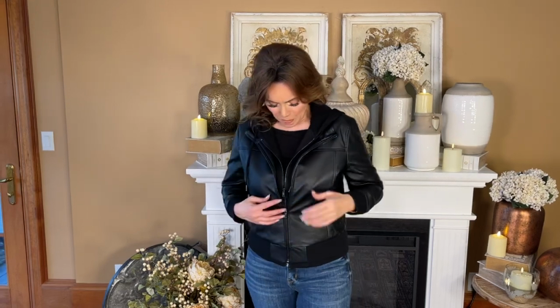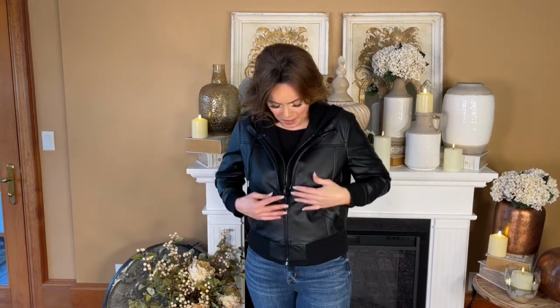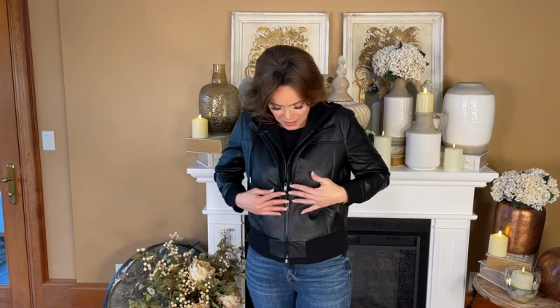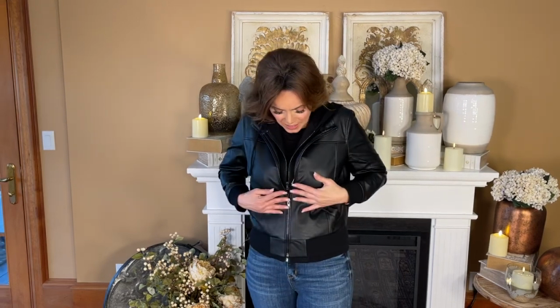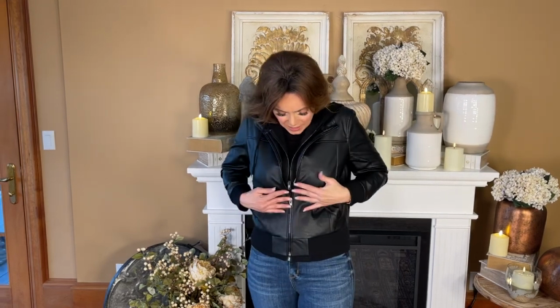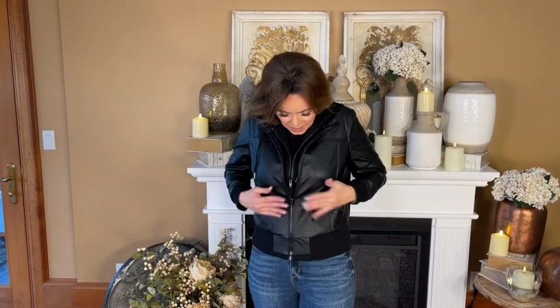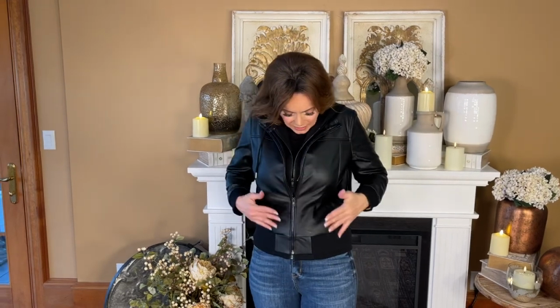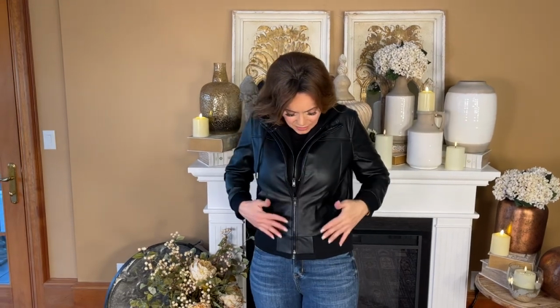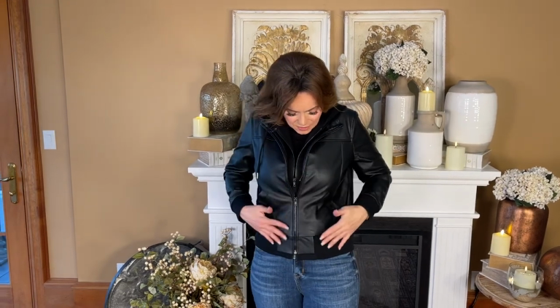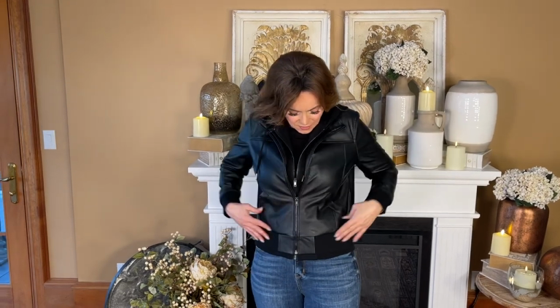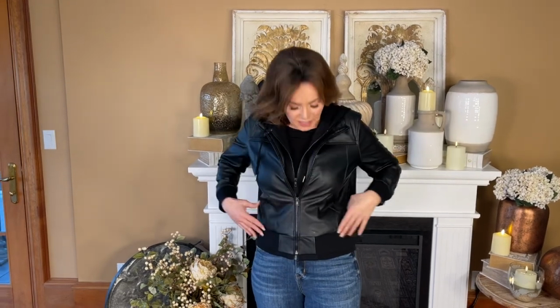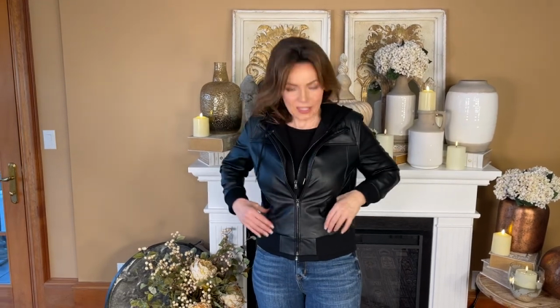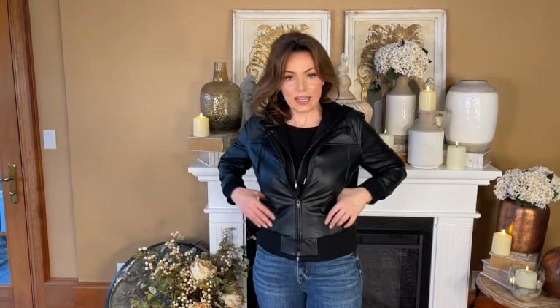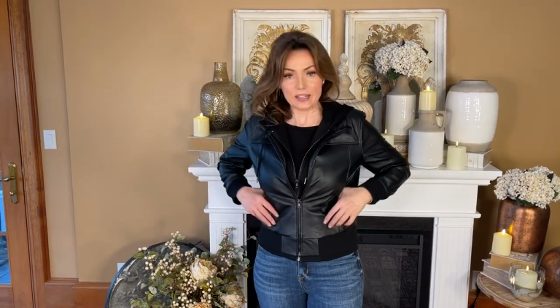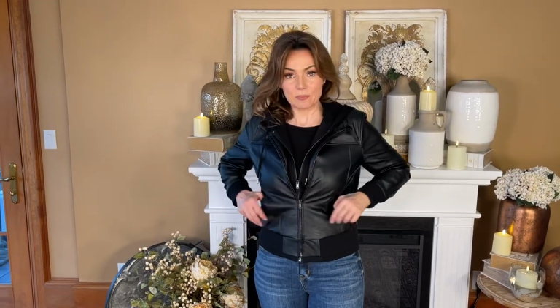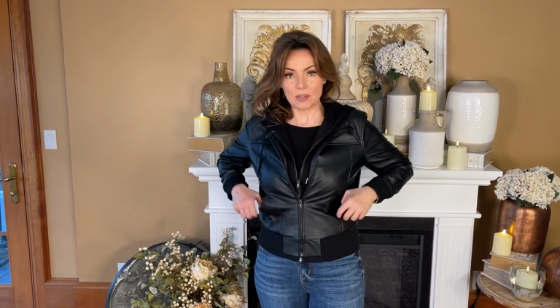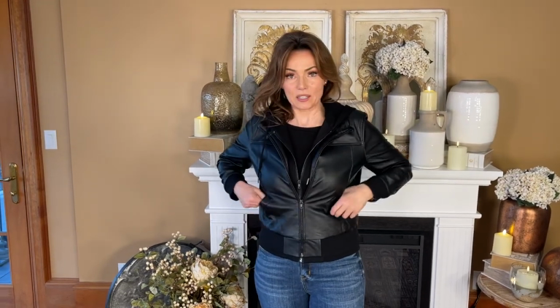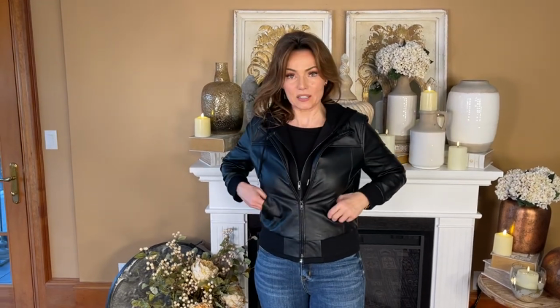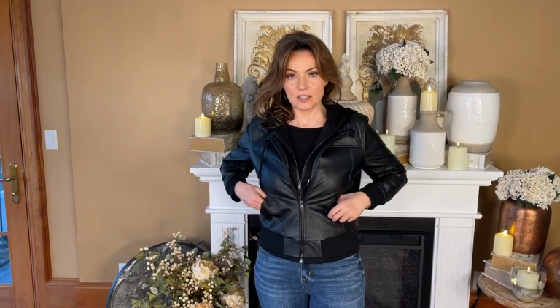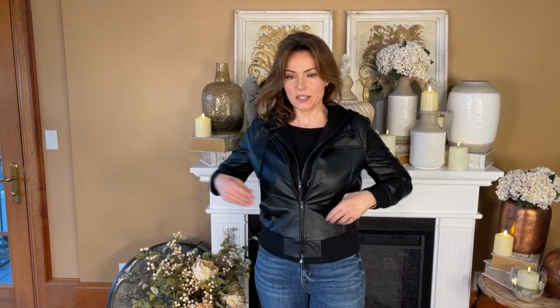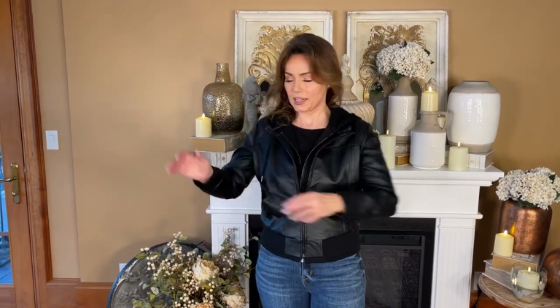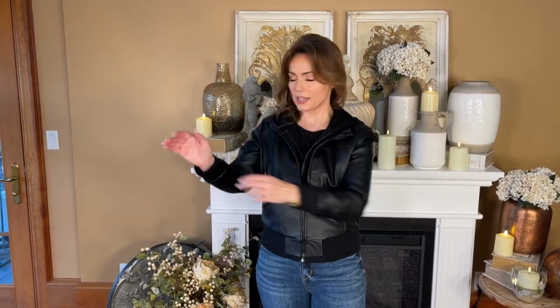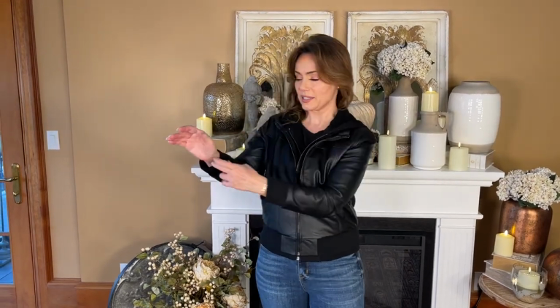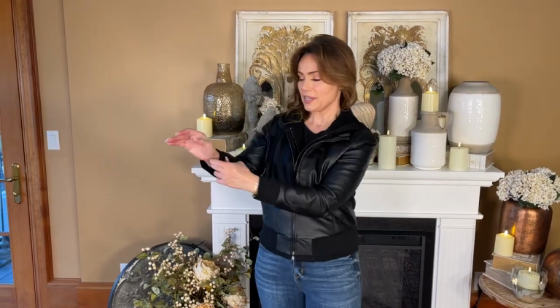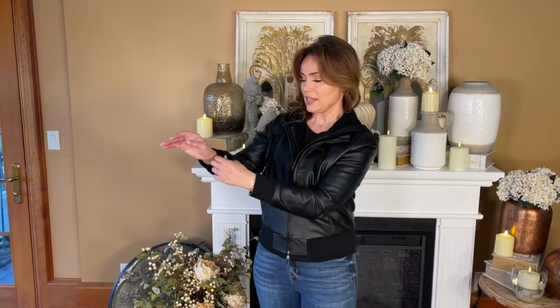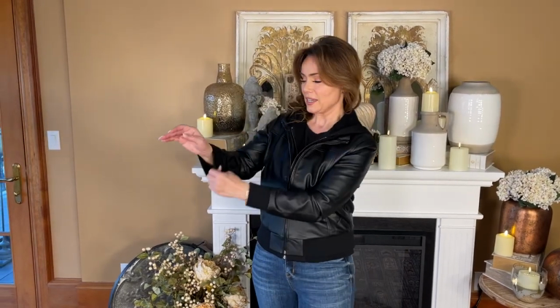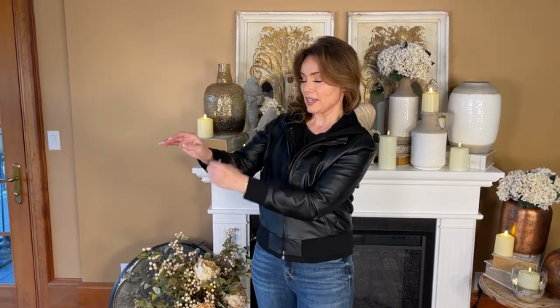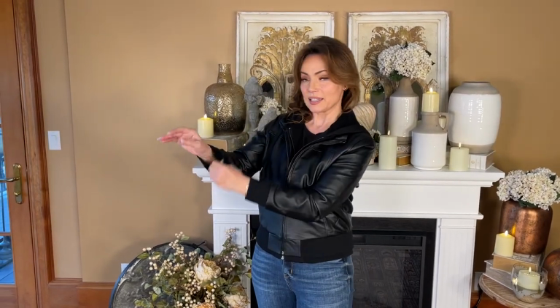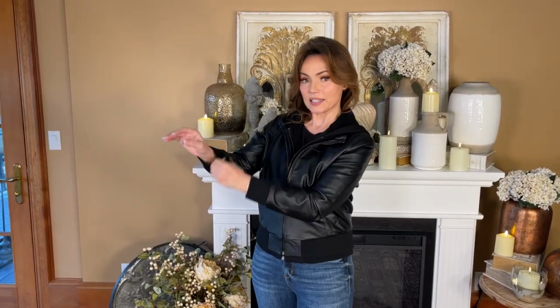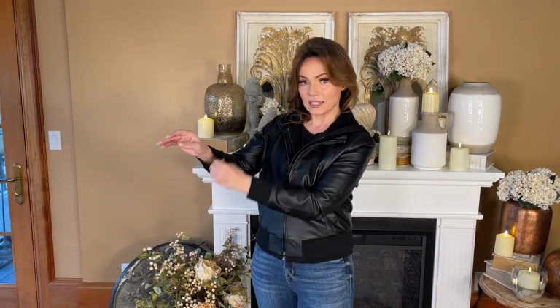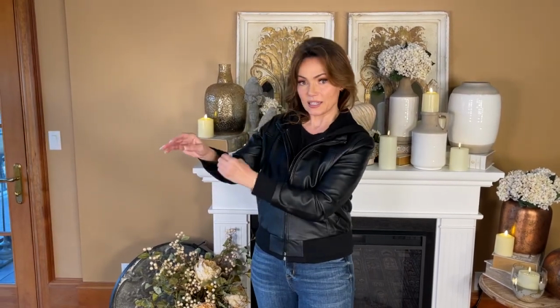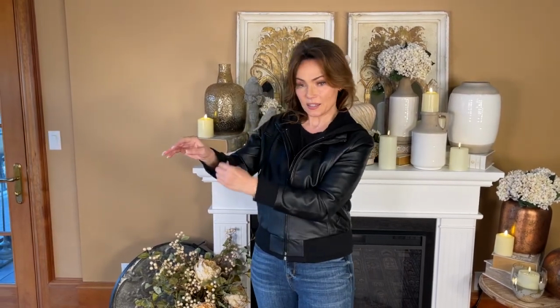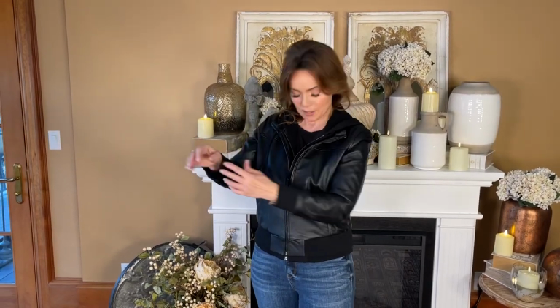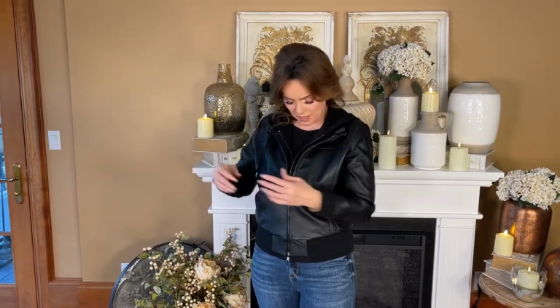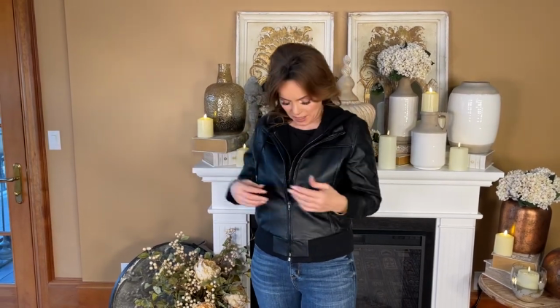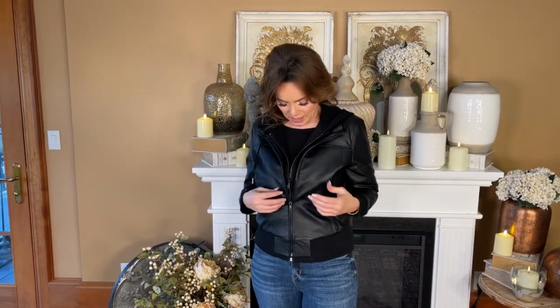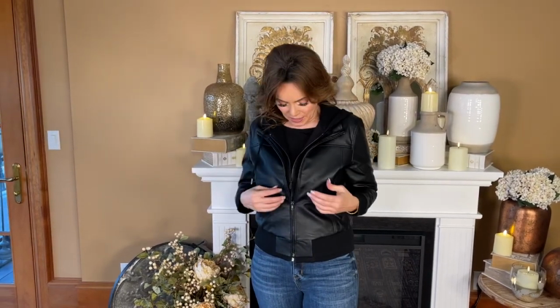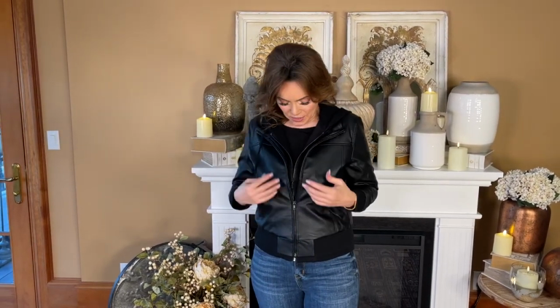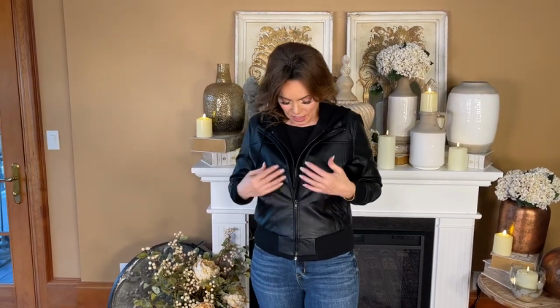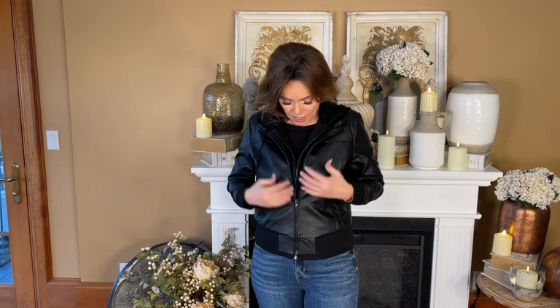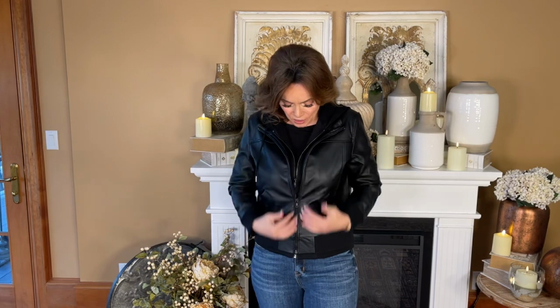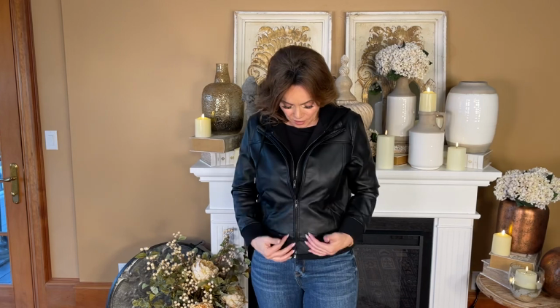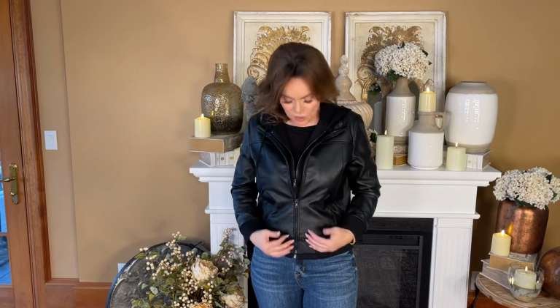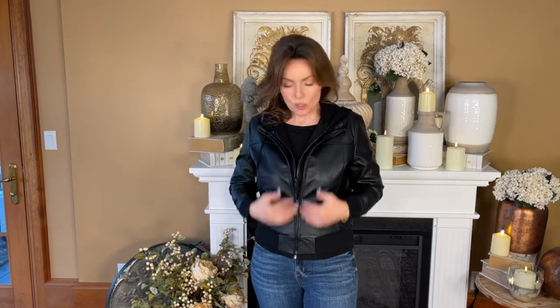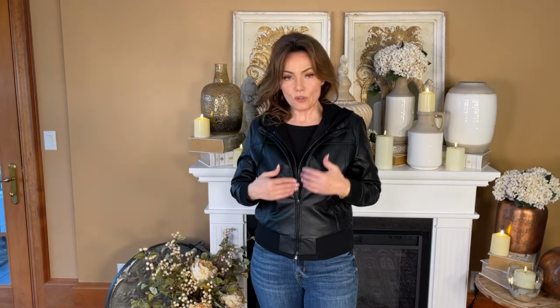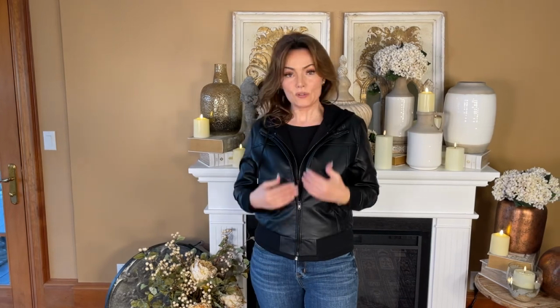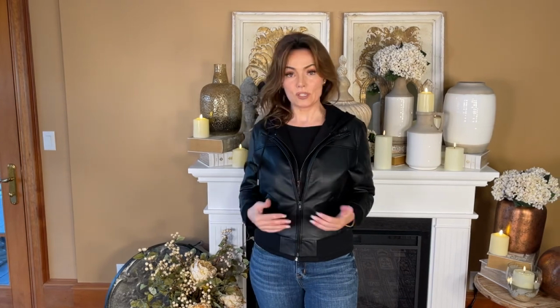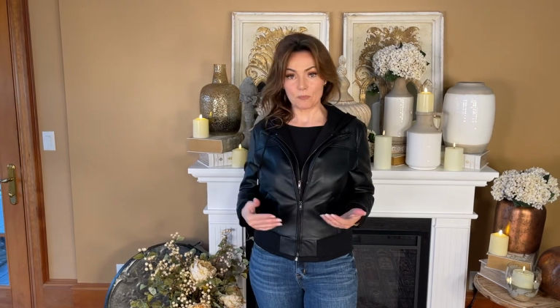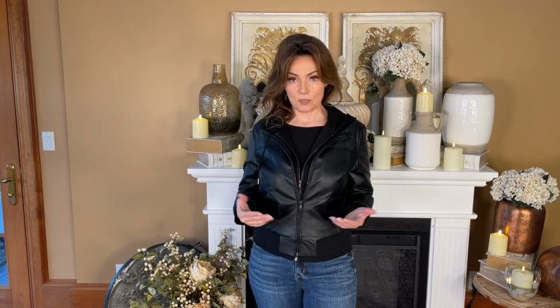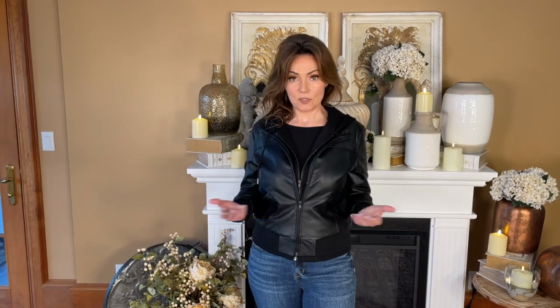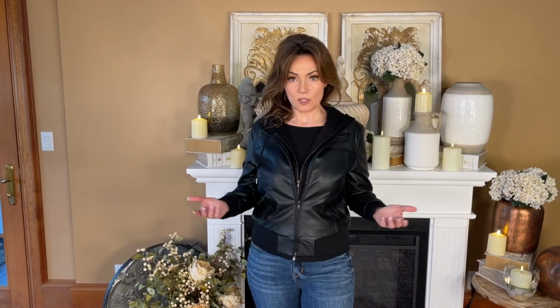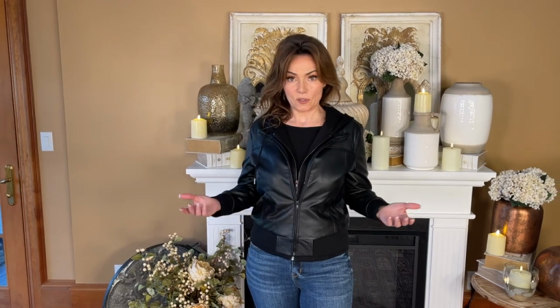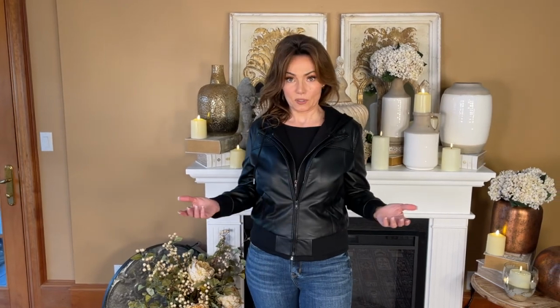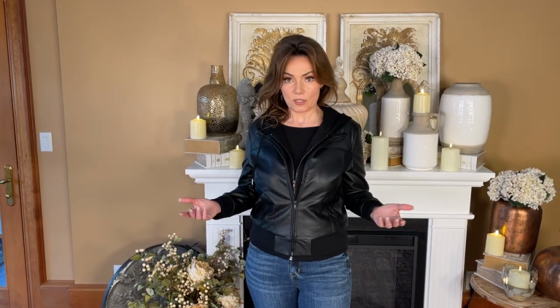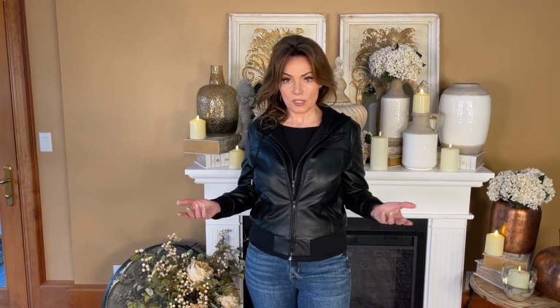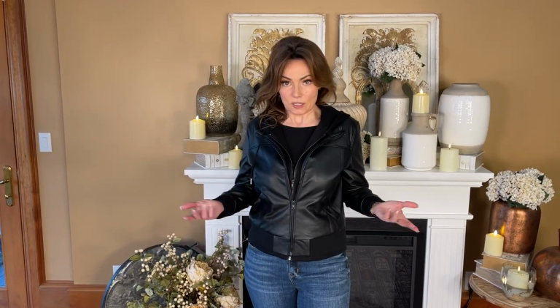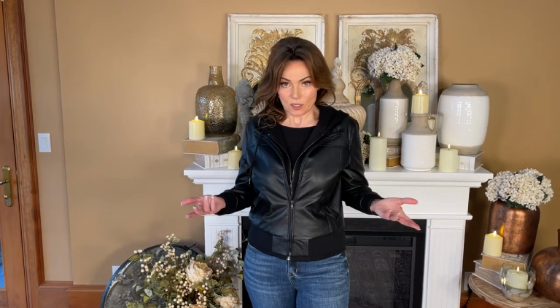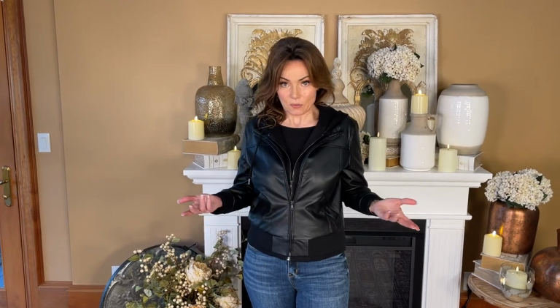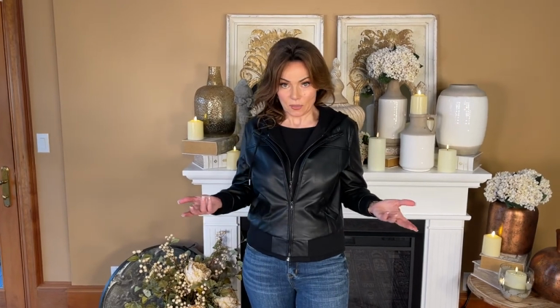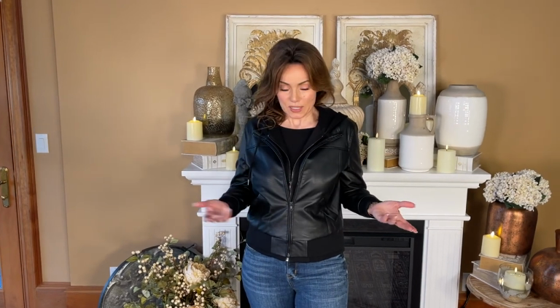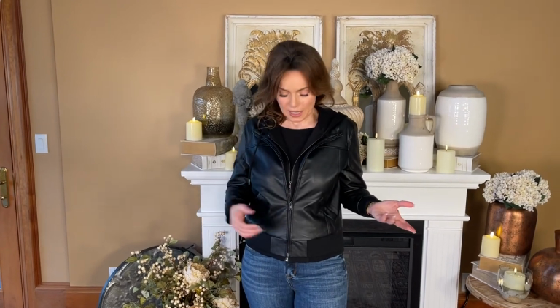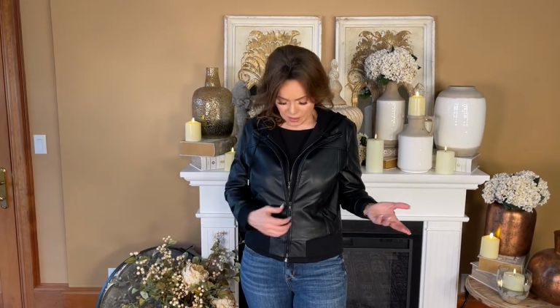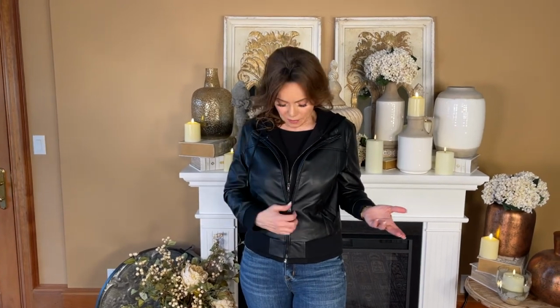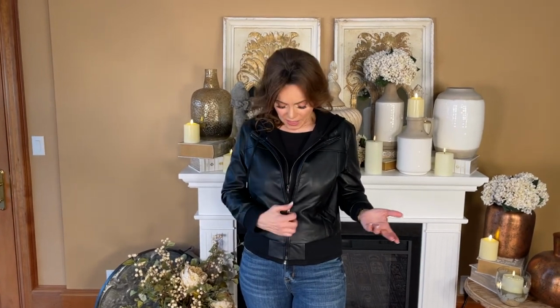I love the fact that it has the pockets on the sides, it has the knit on the sleeves, and you have two zippers — so it looks exactly right.